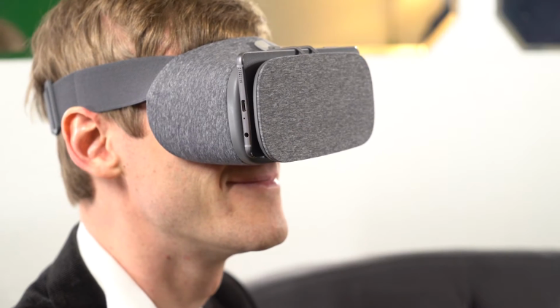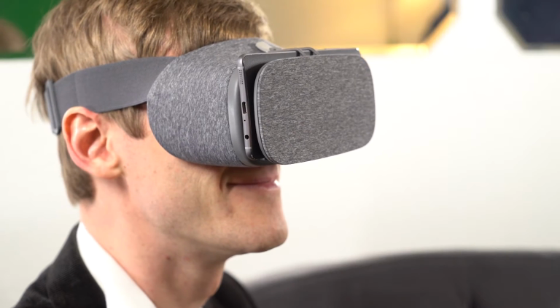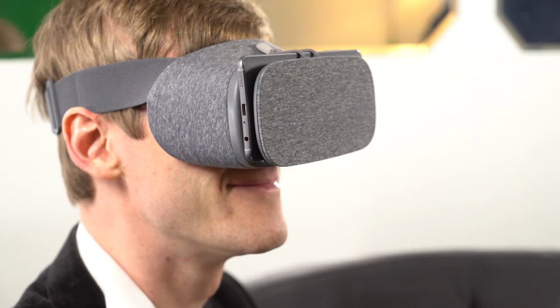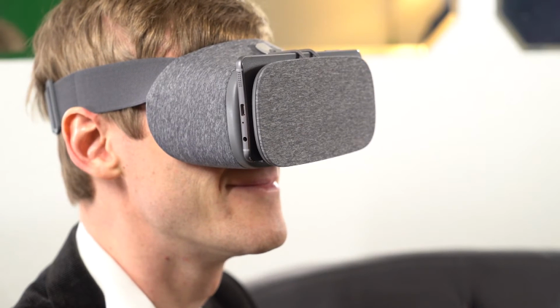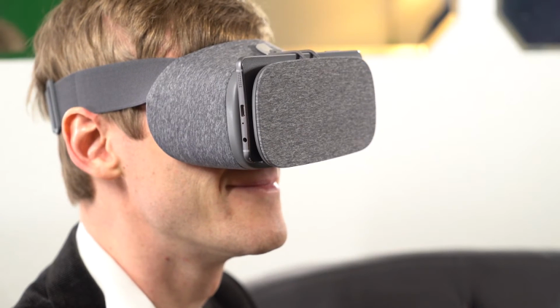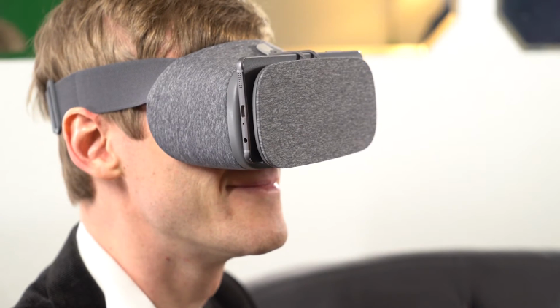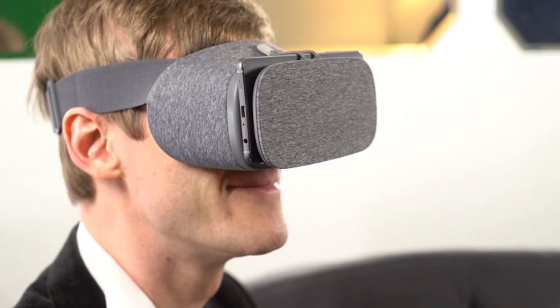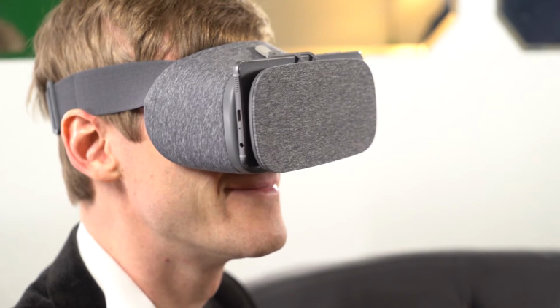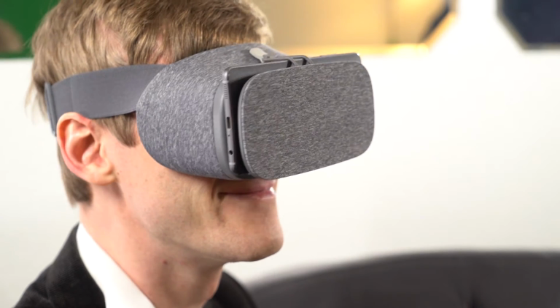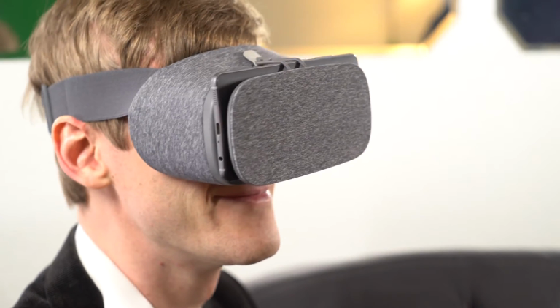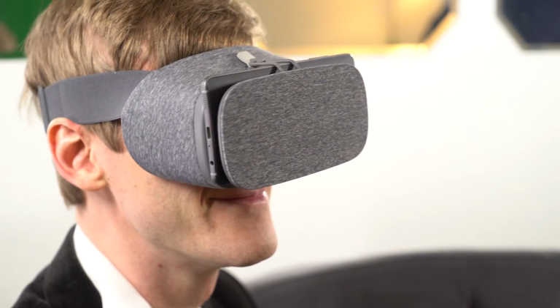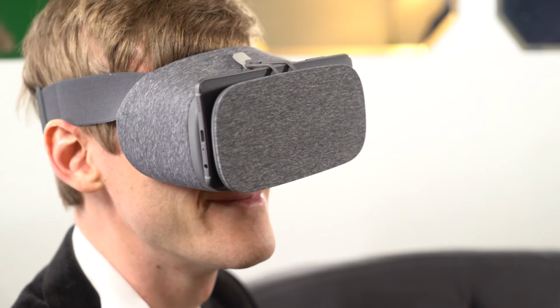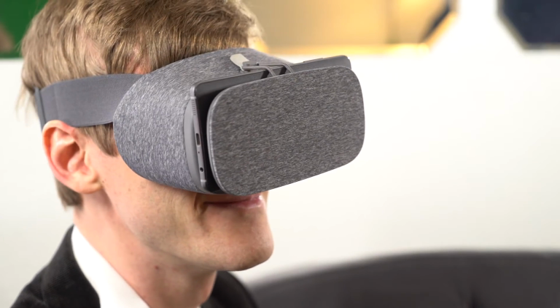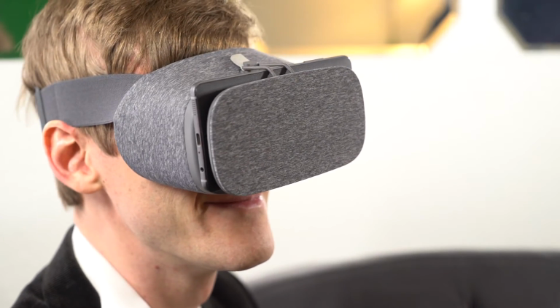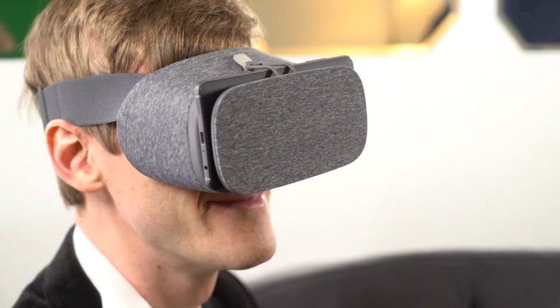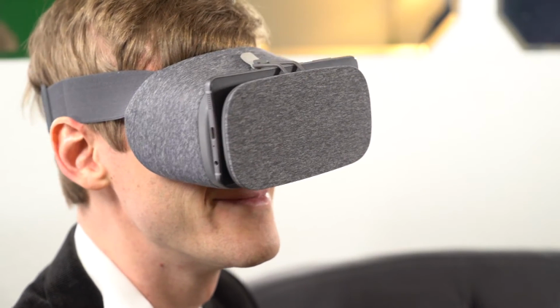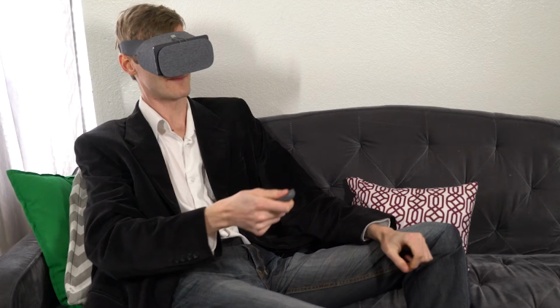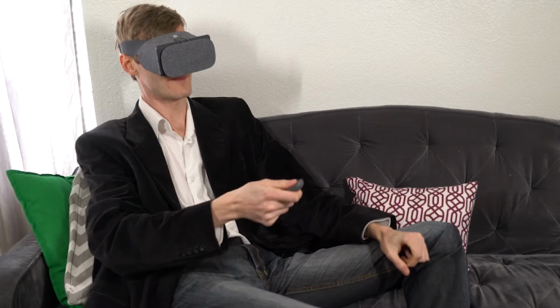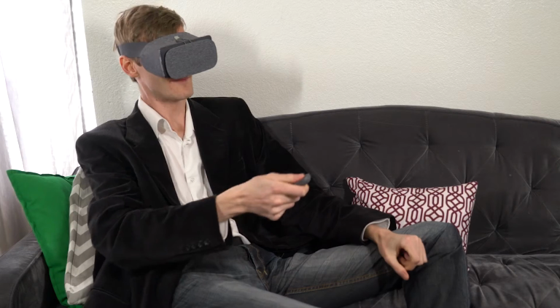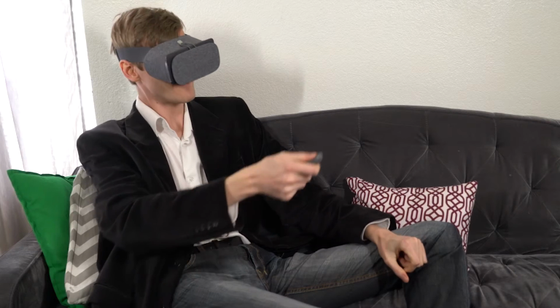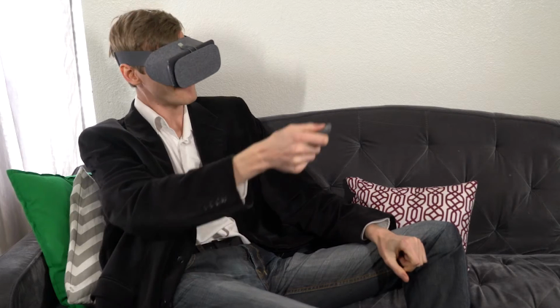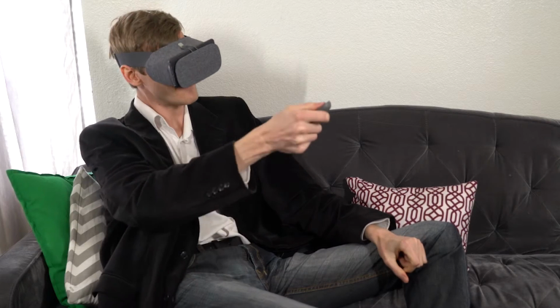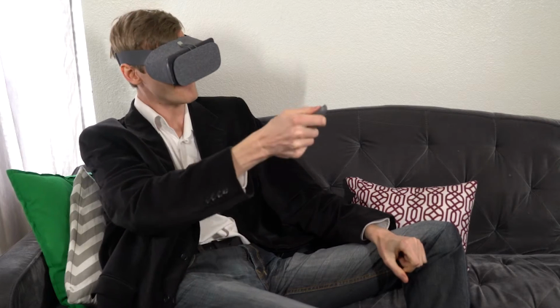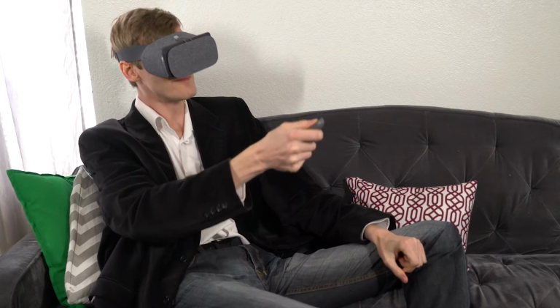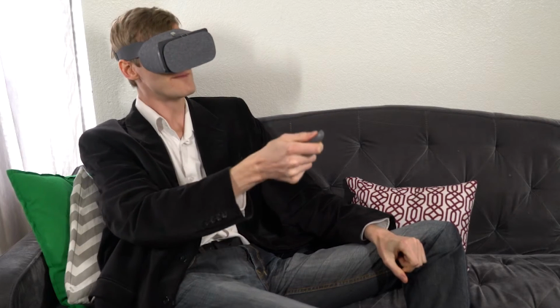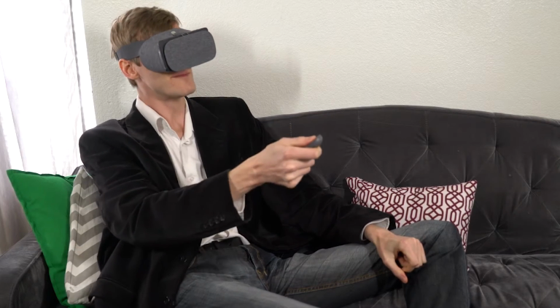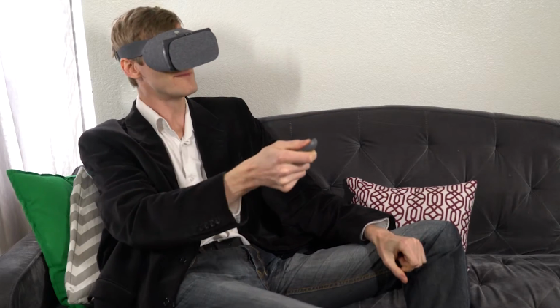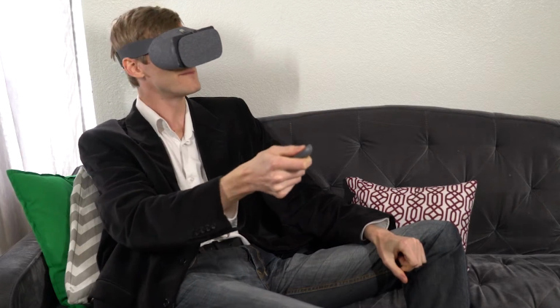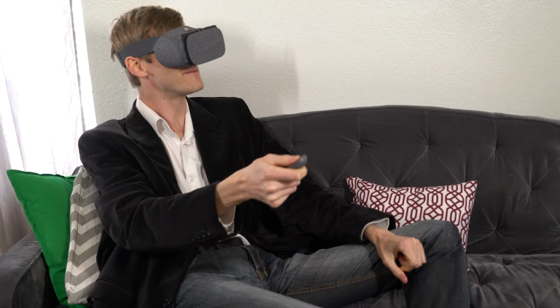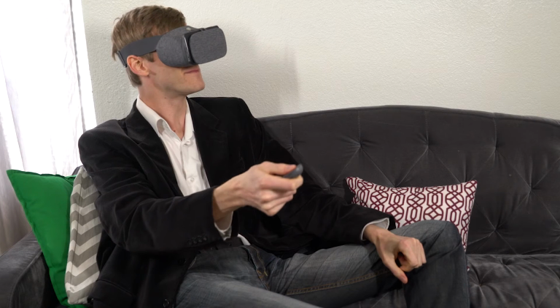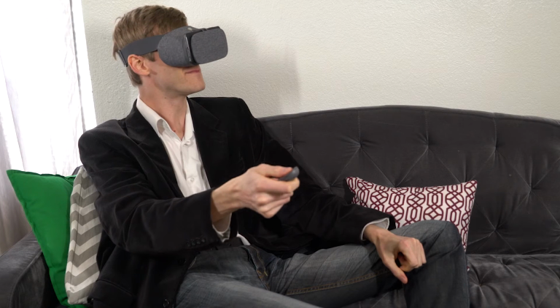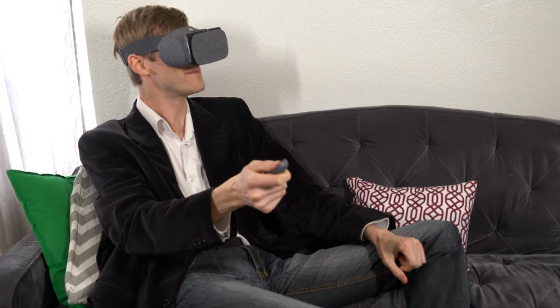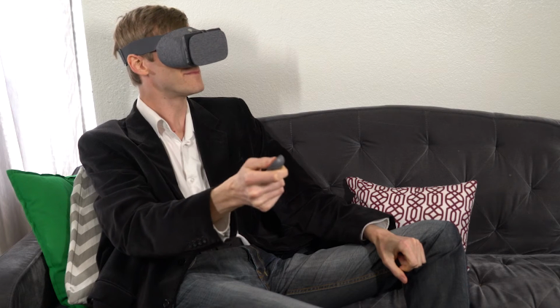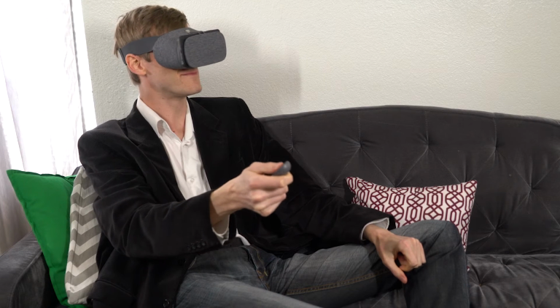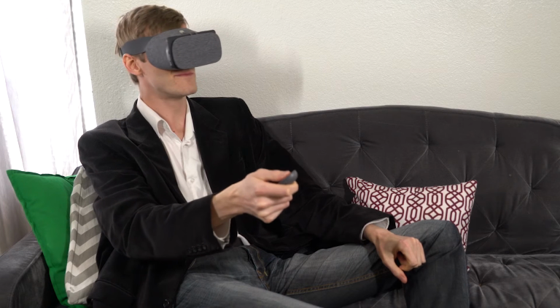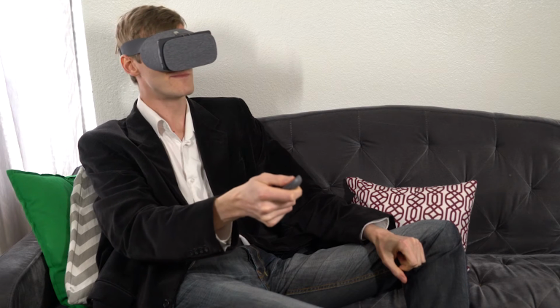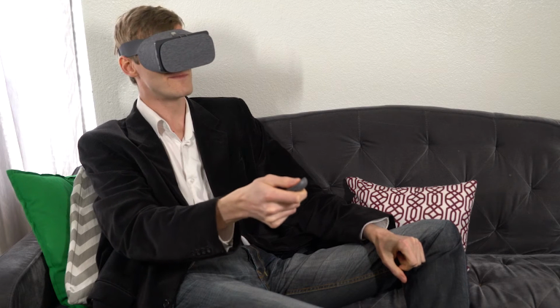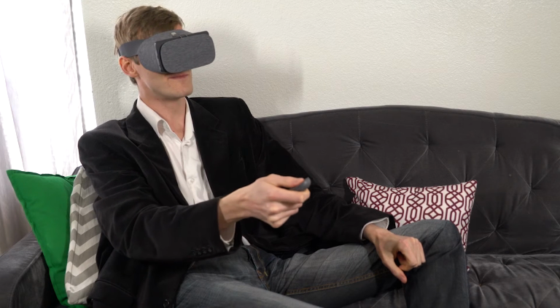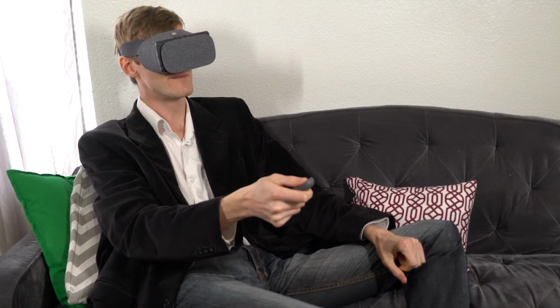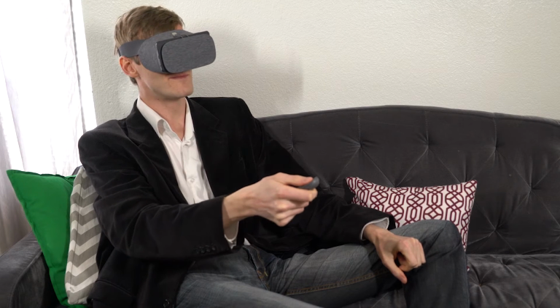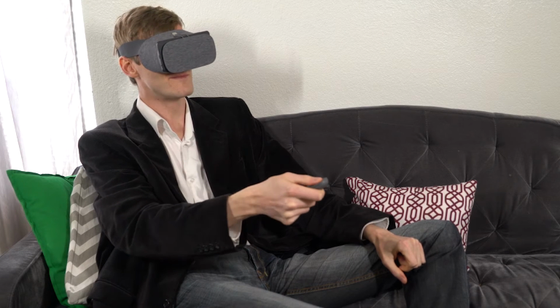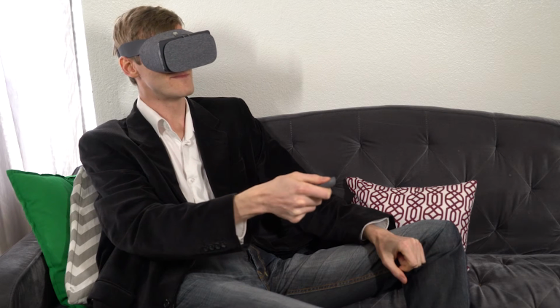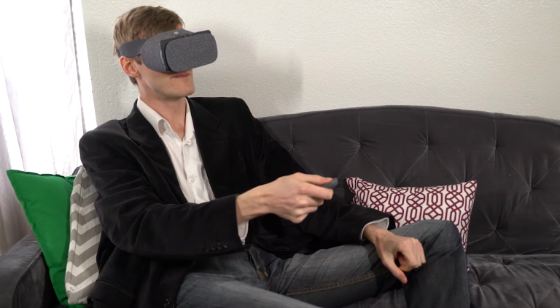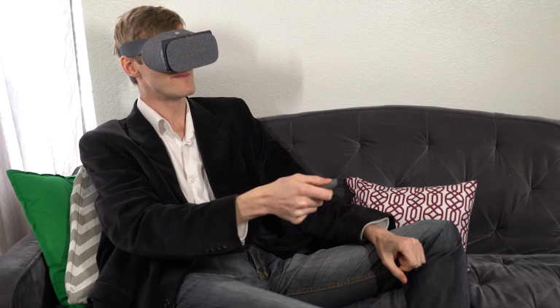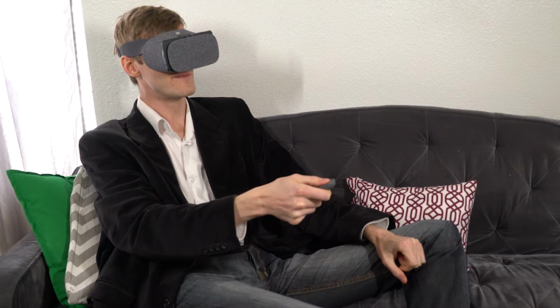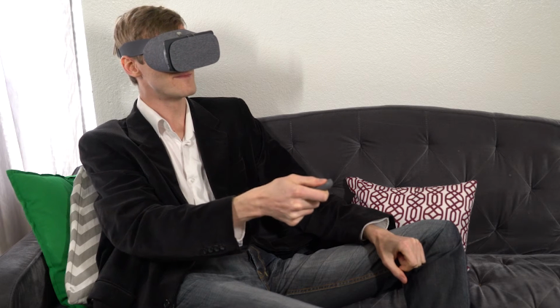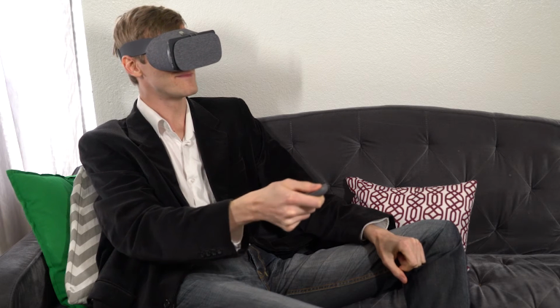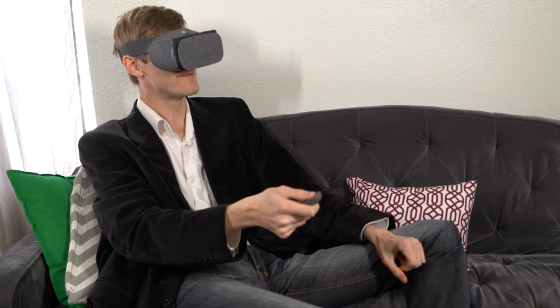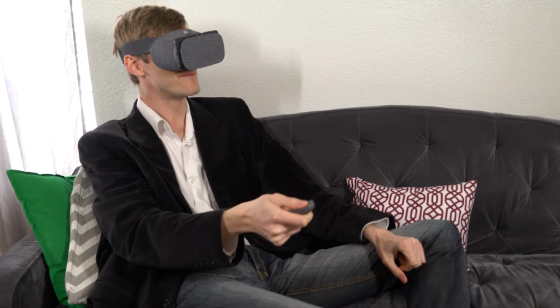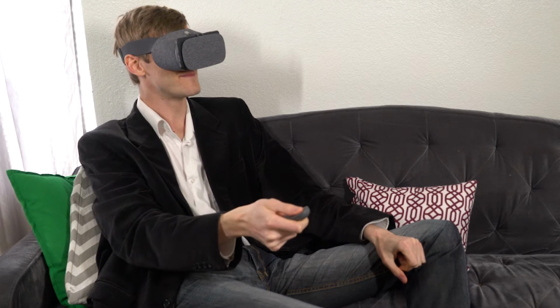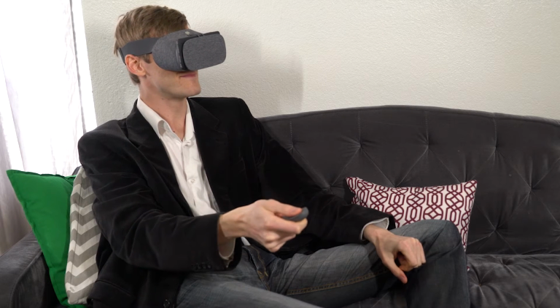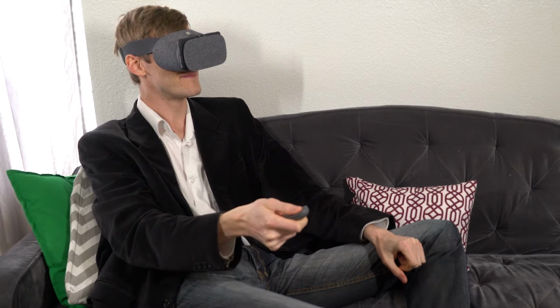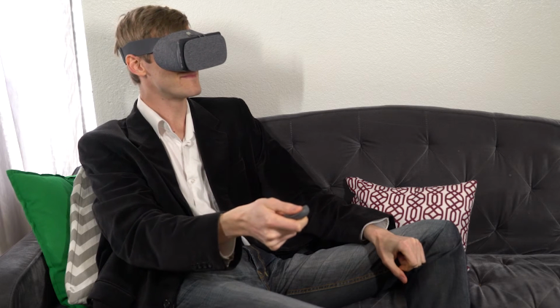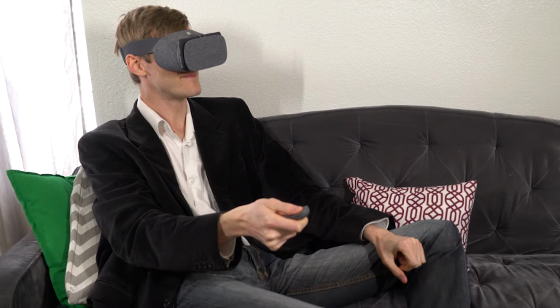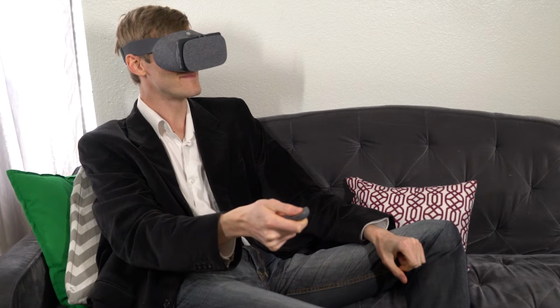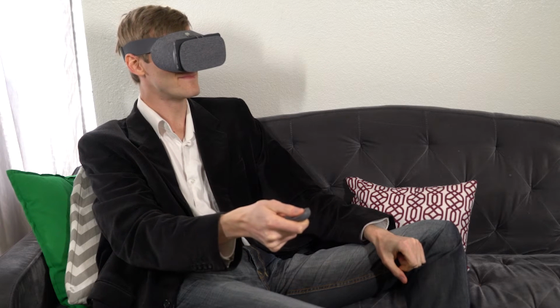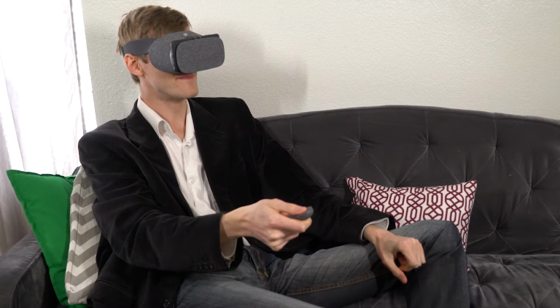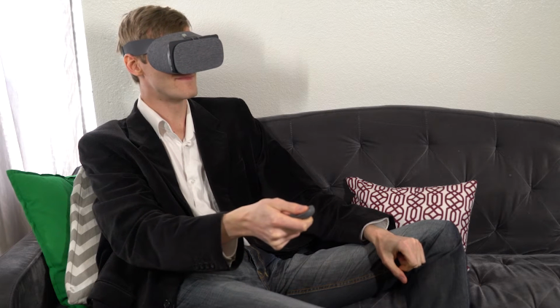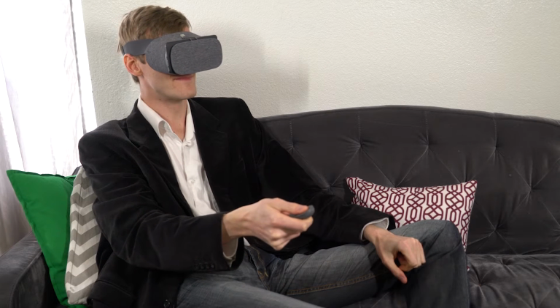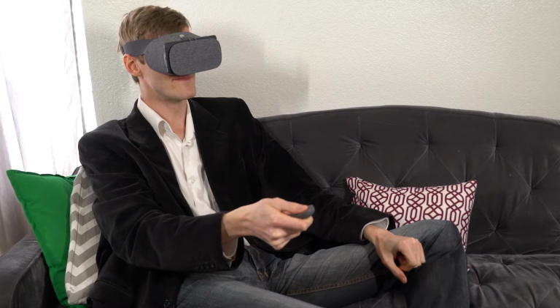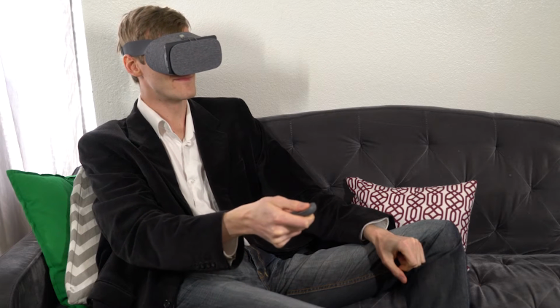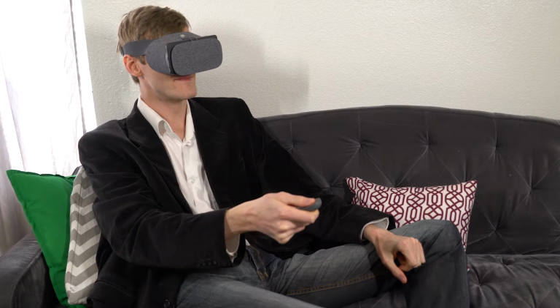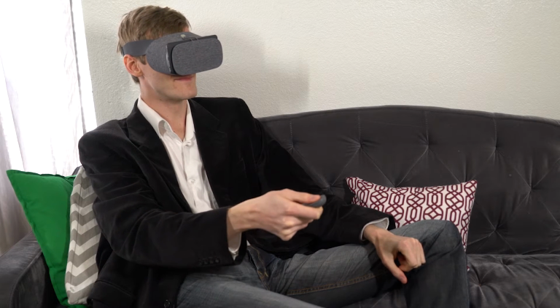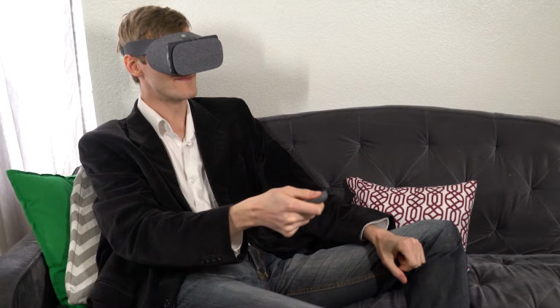Thanks to the vivid display, ultra-smooth graphics, and high-fidelity motion sensors, you'll be immersed in a world full of surprises.